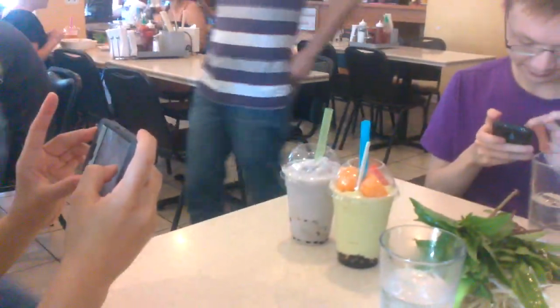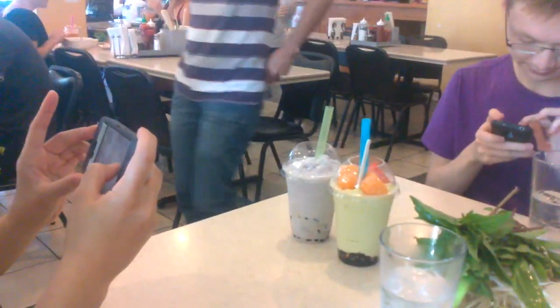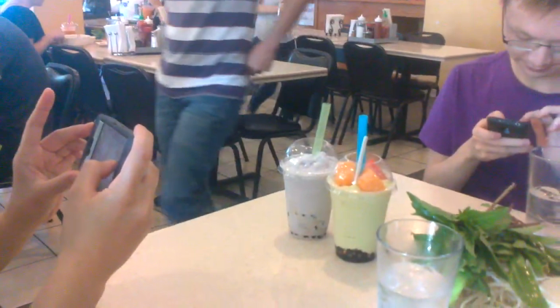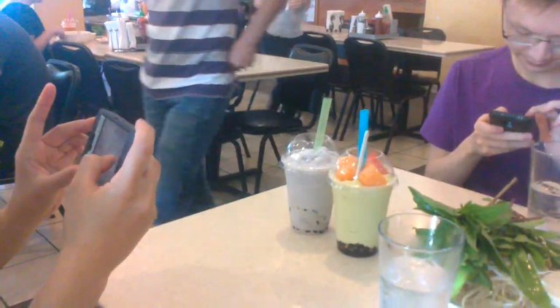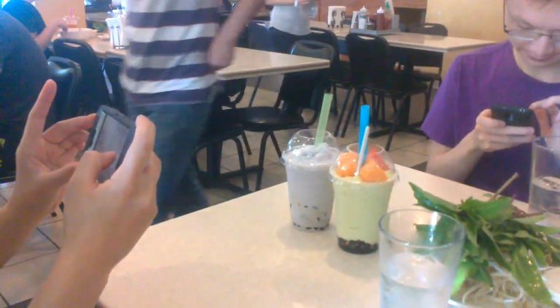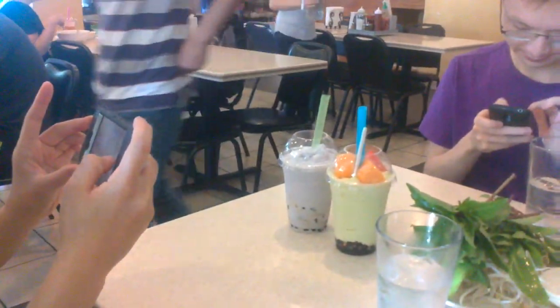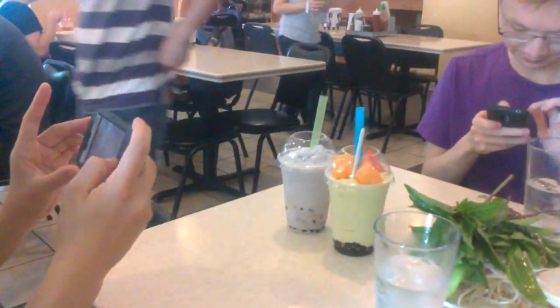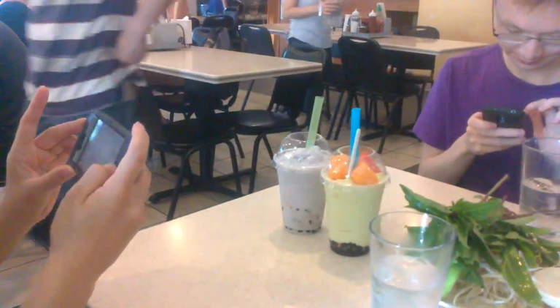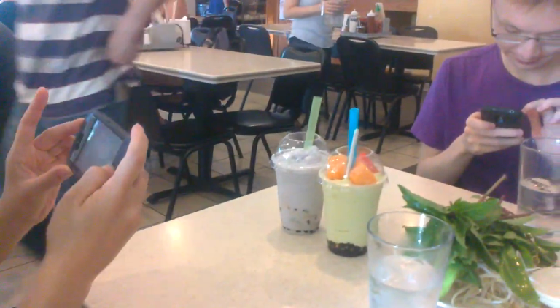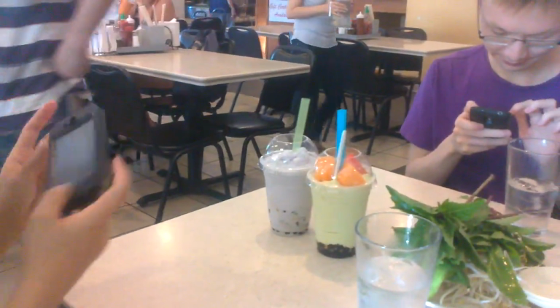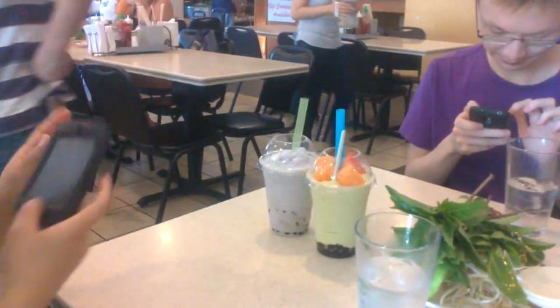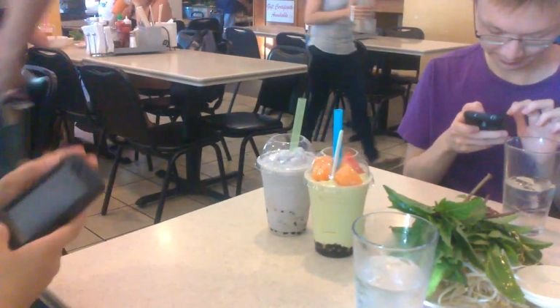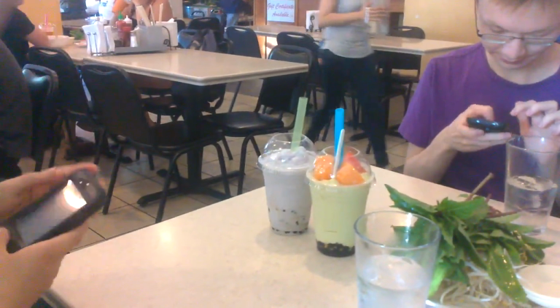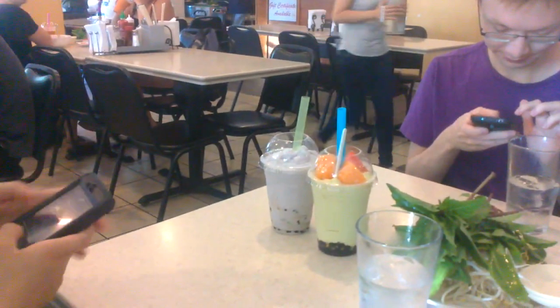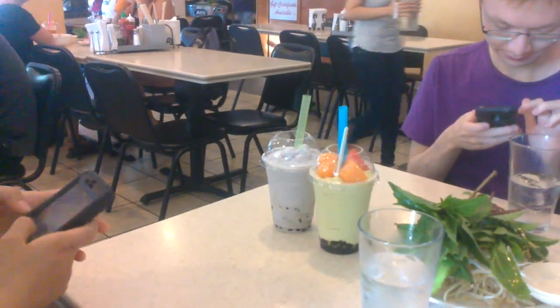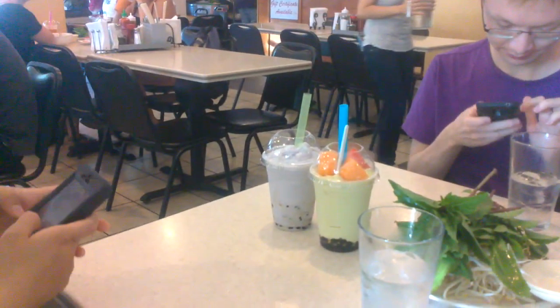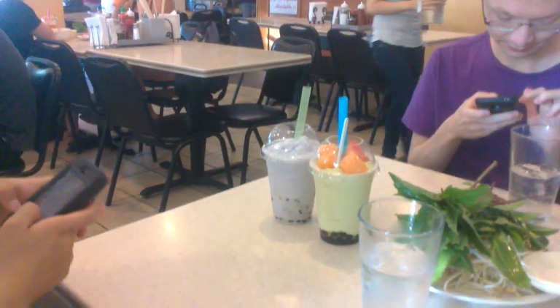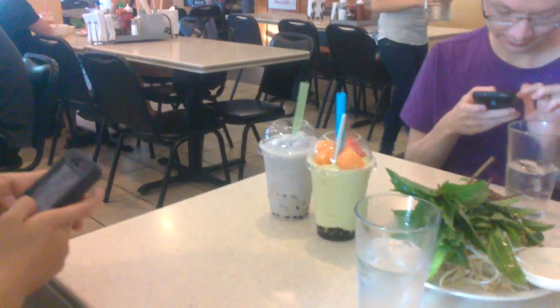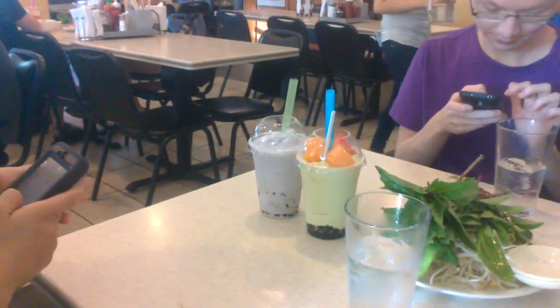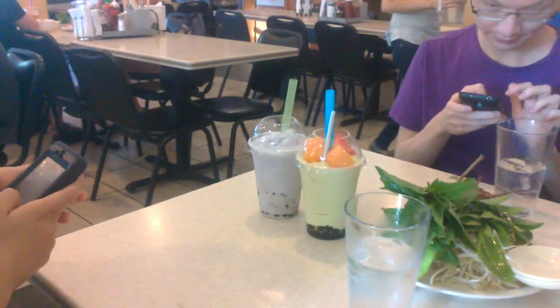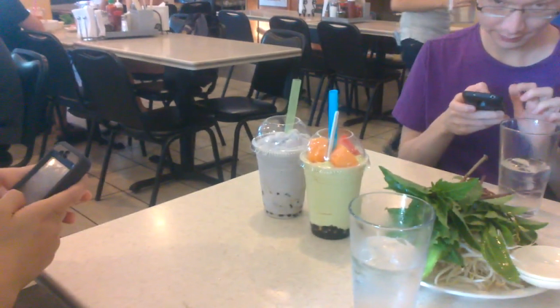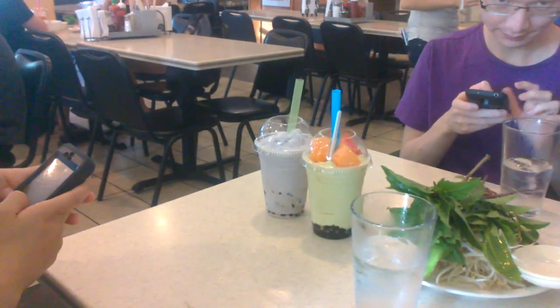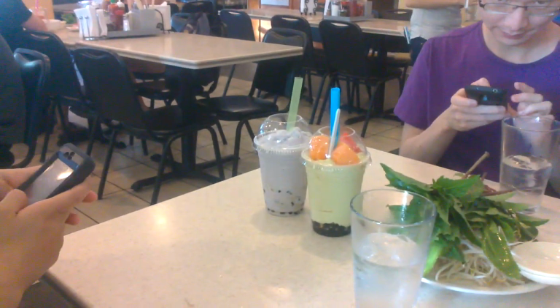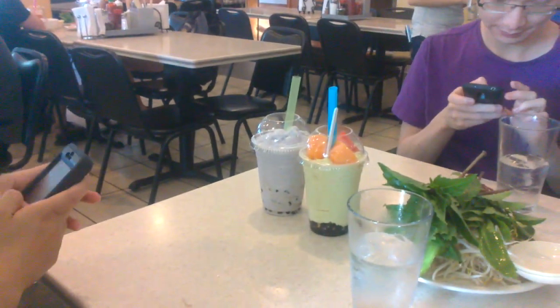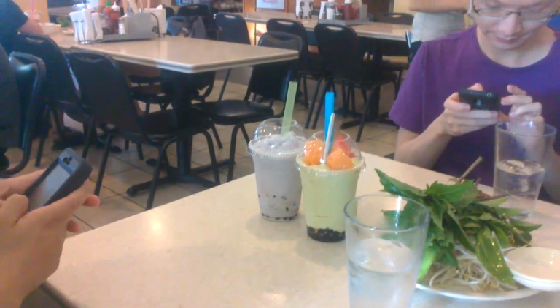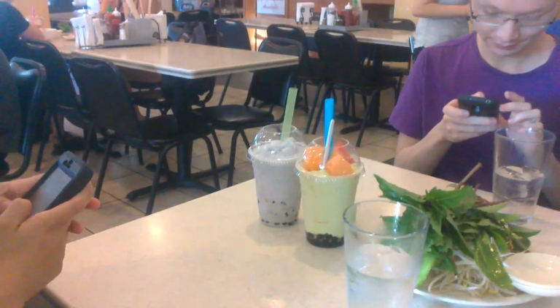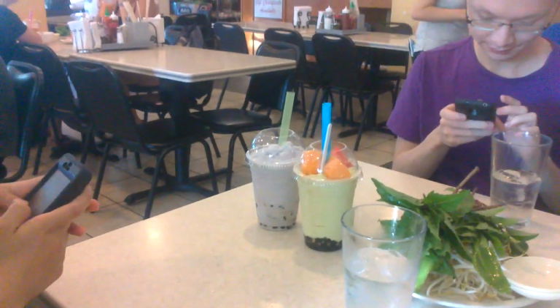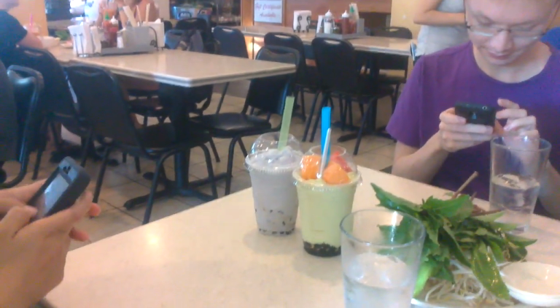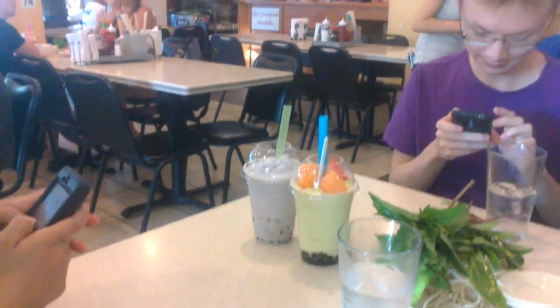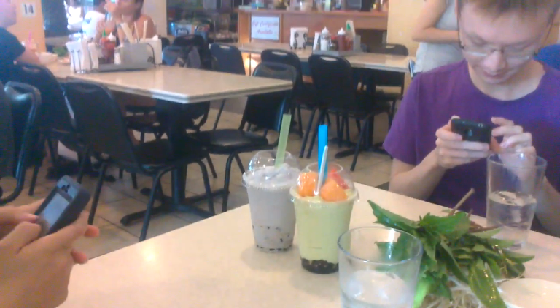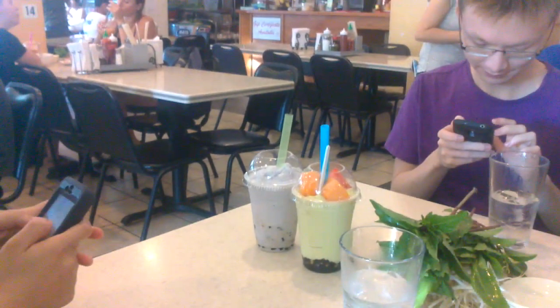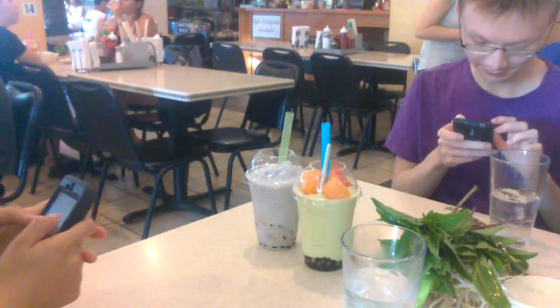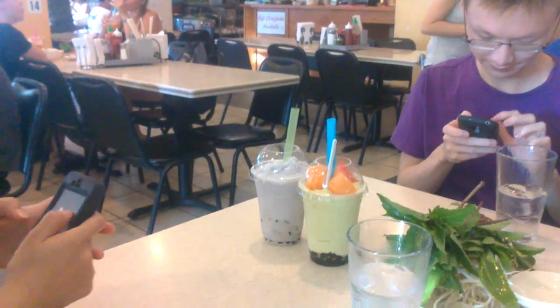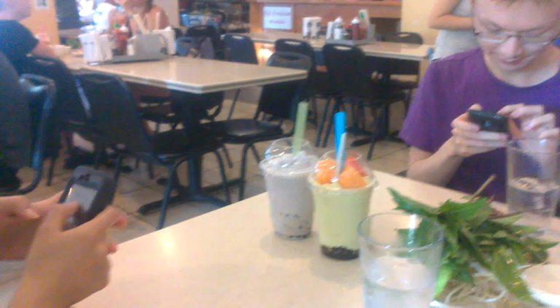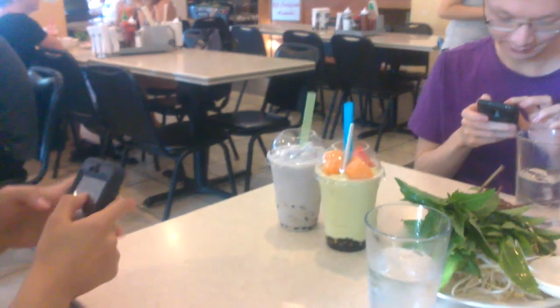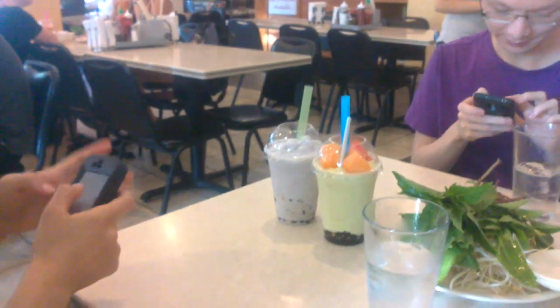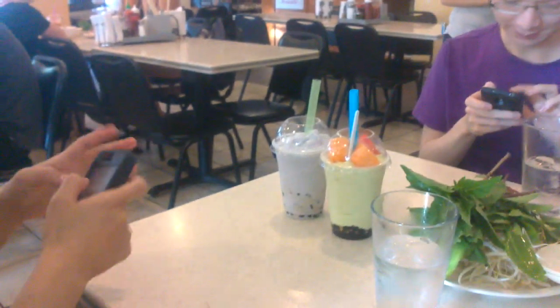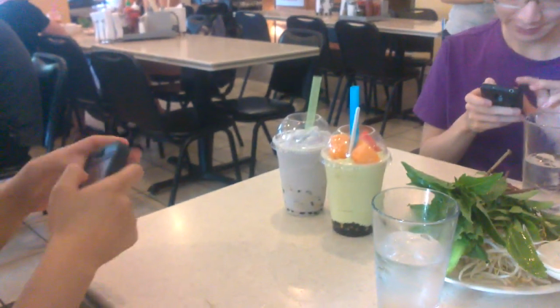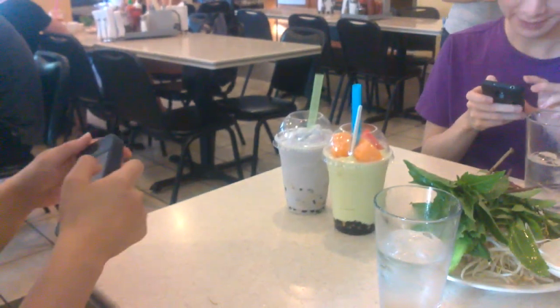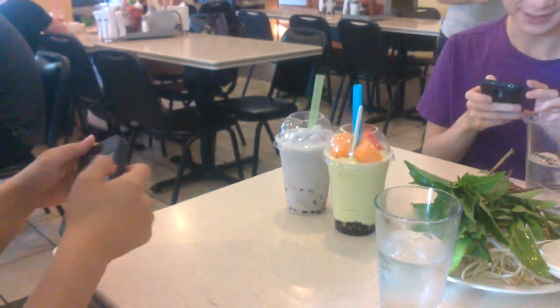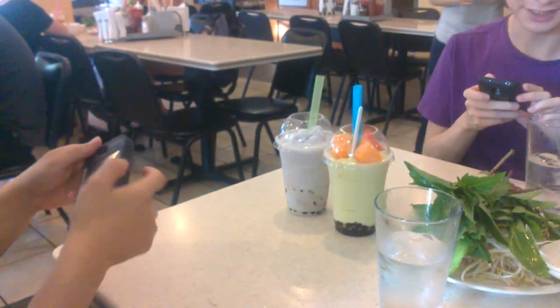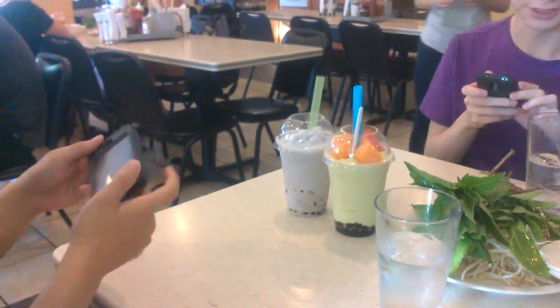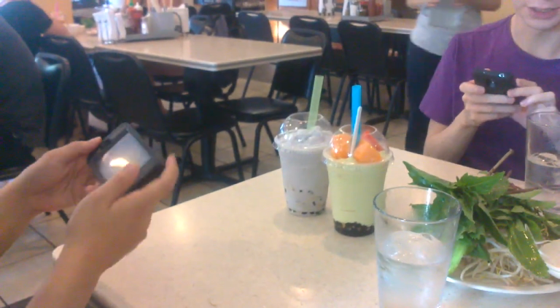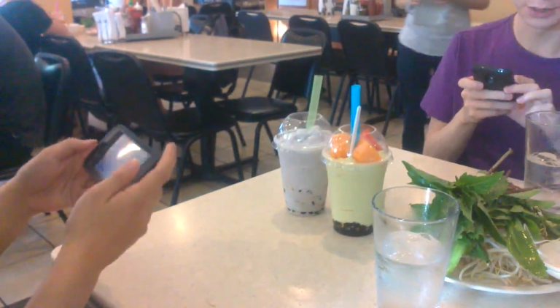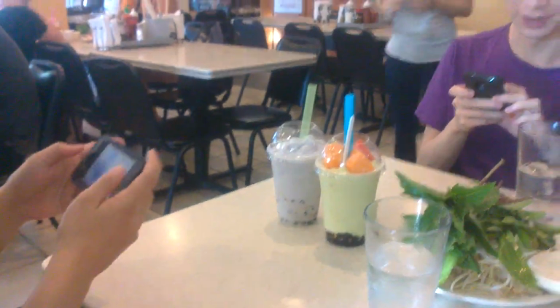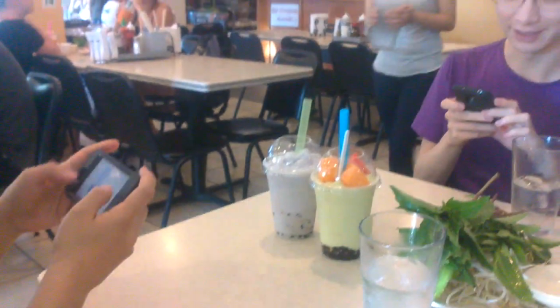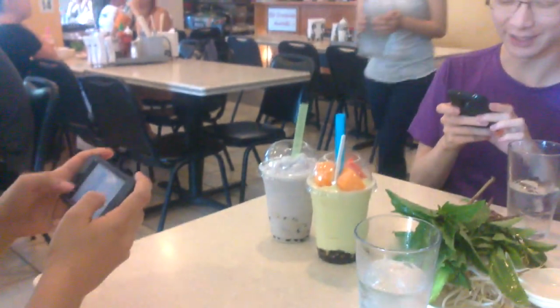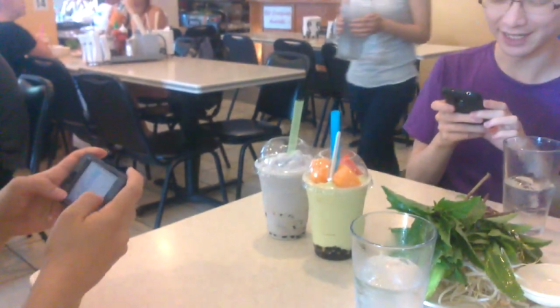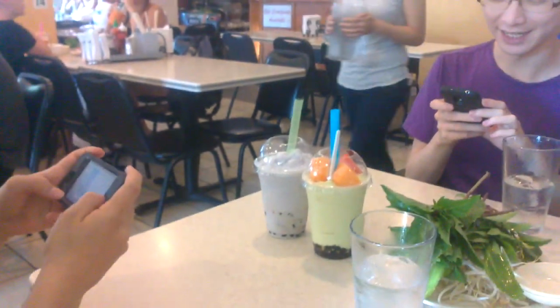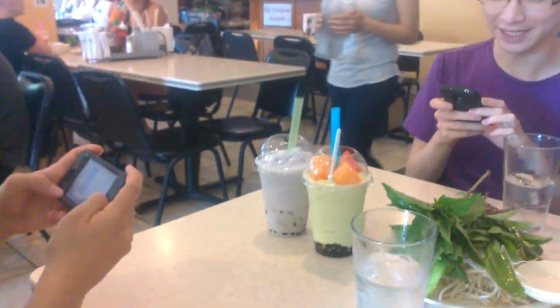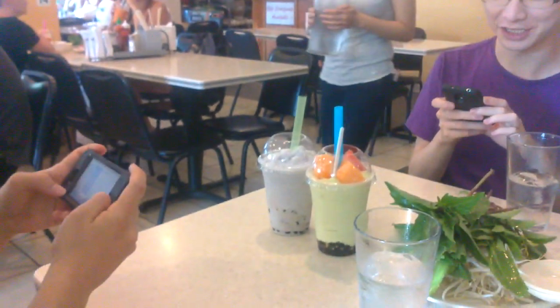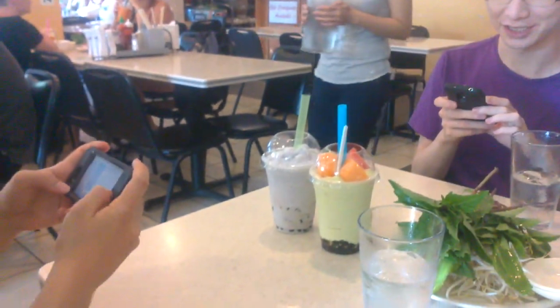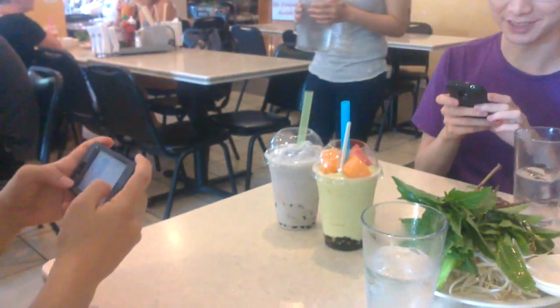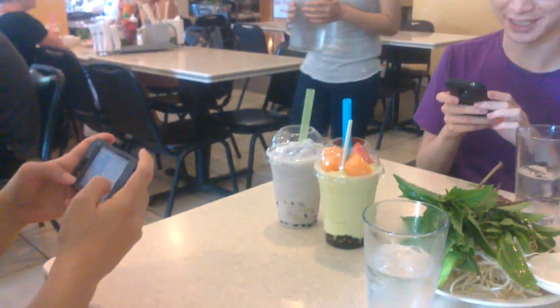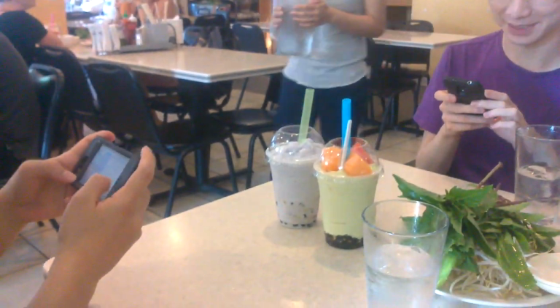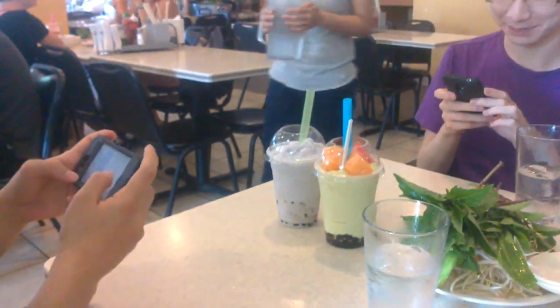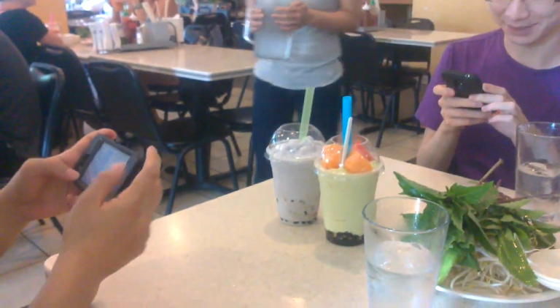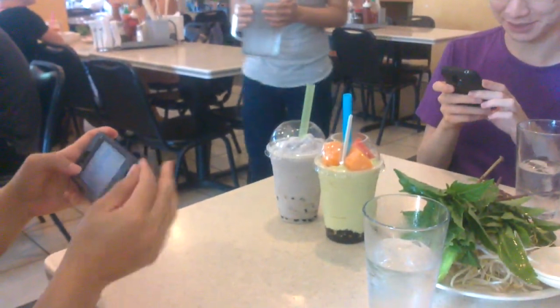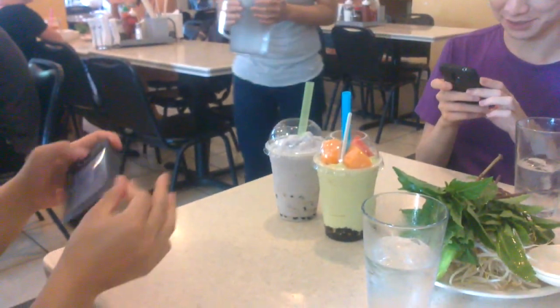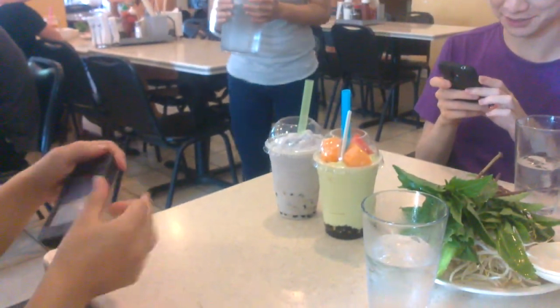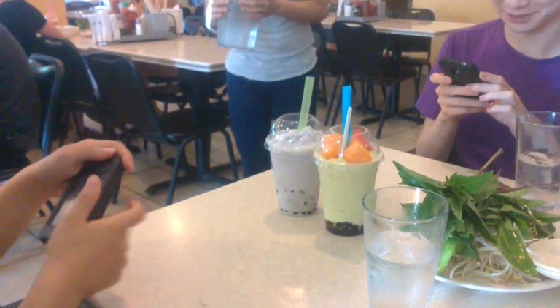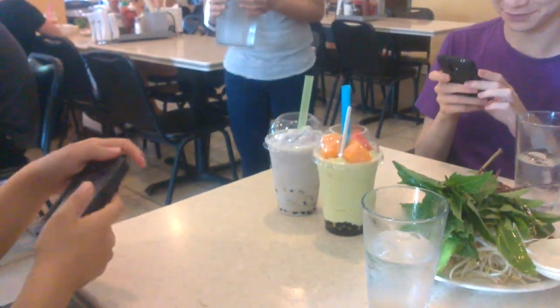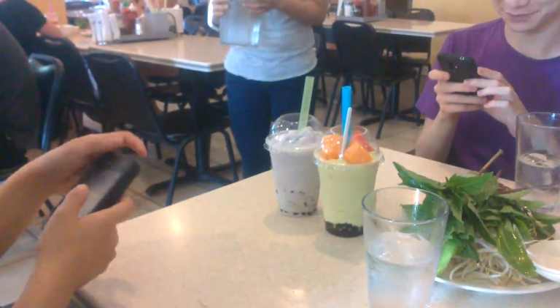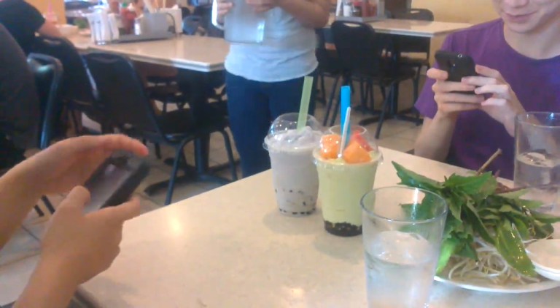I'm going to take a vlog of them taking a picture of their bubble peas. This is going to go on Asians taking pictures of their food.